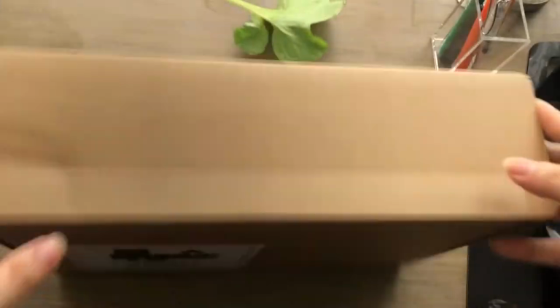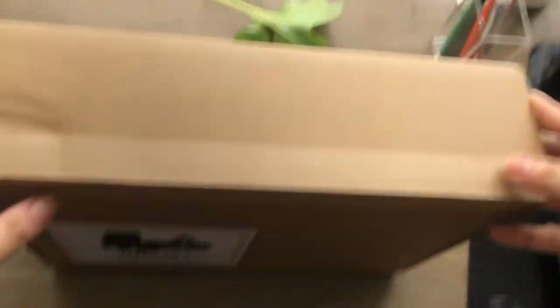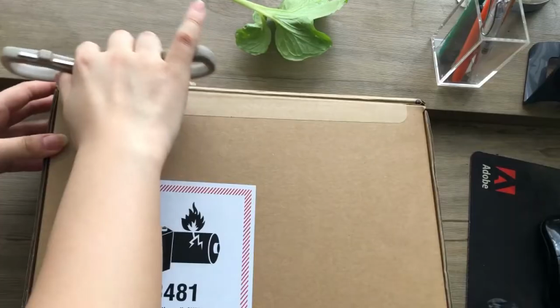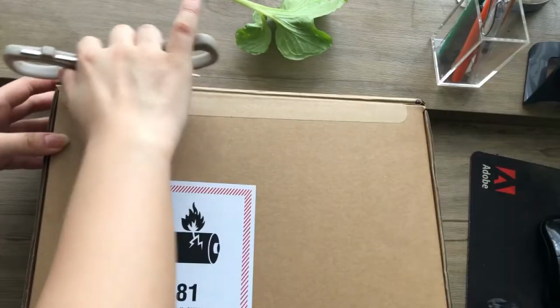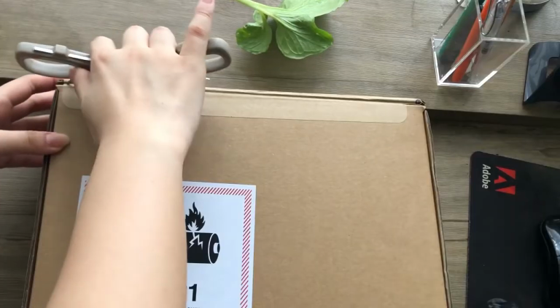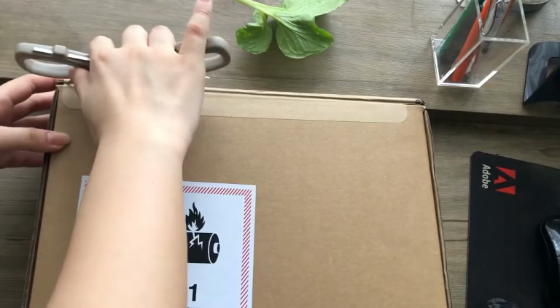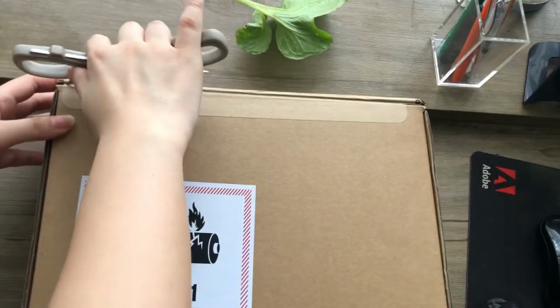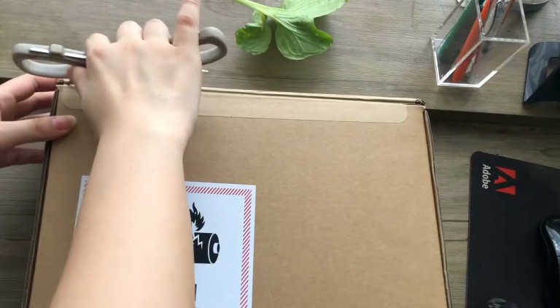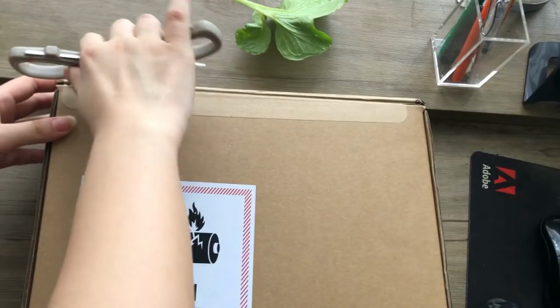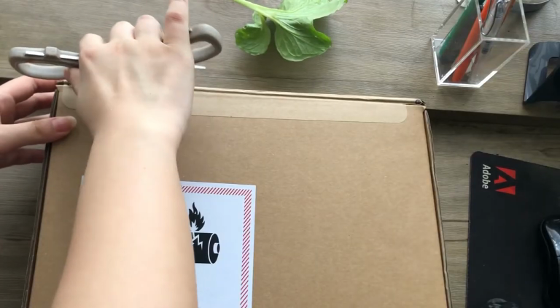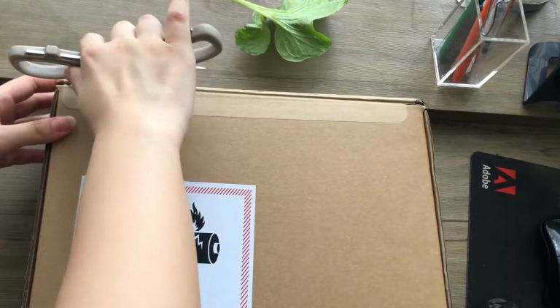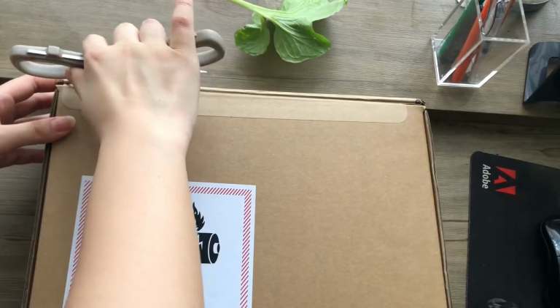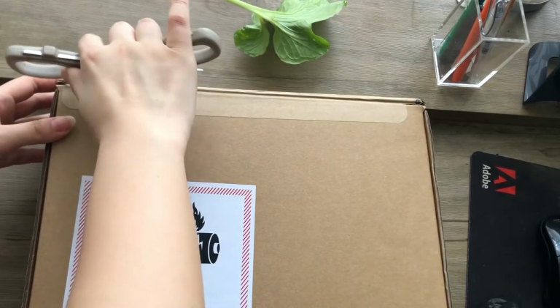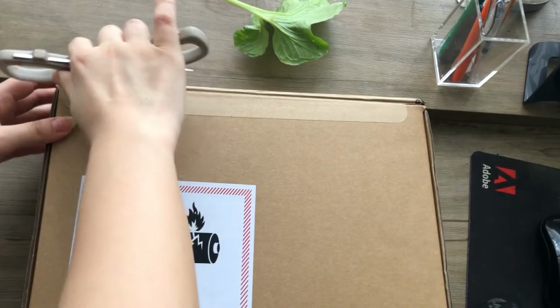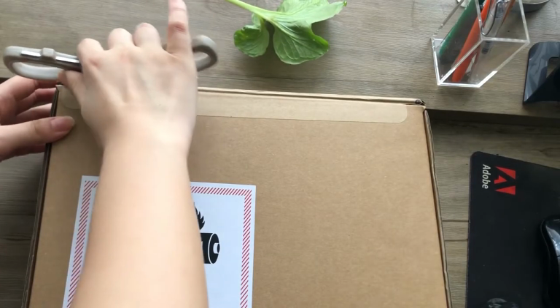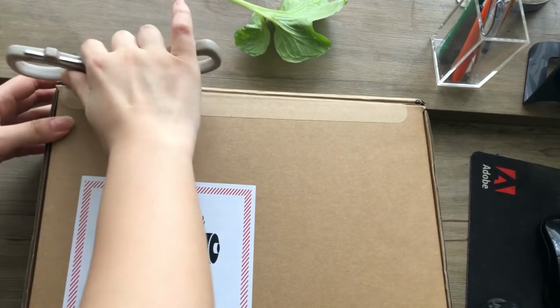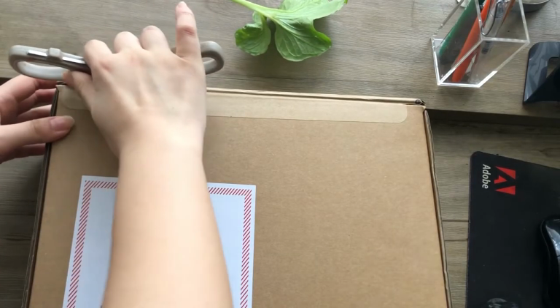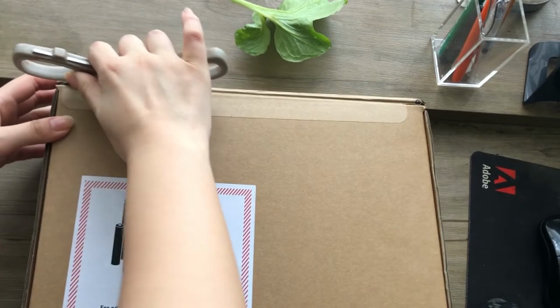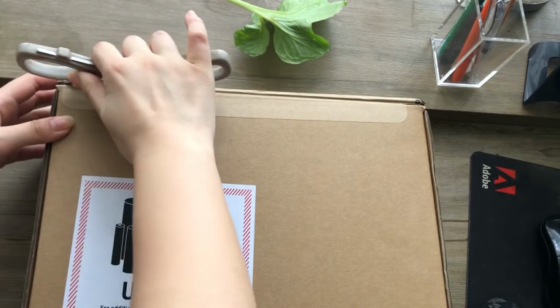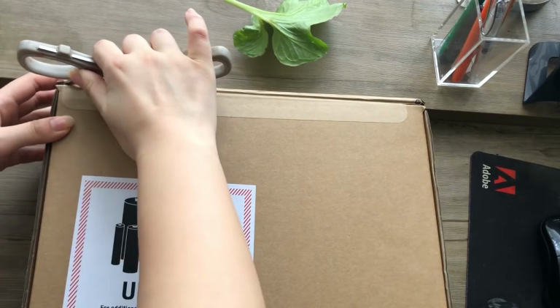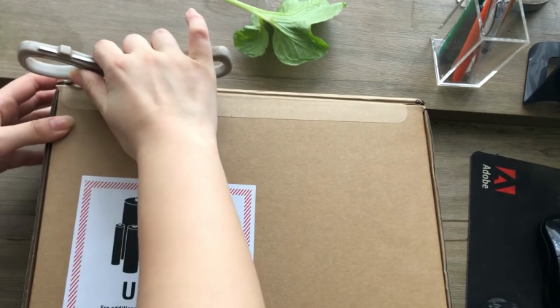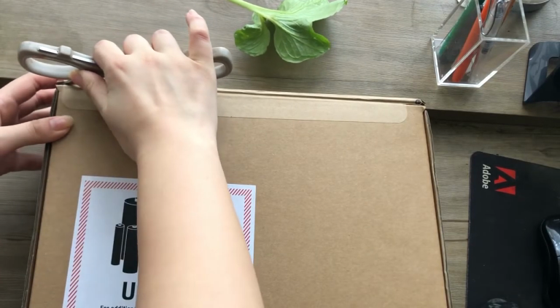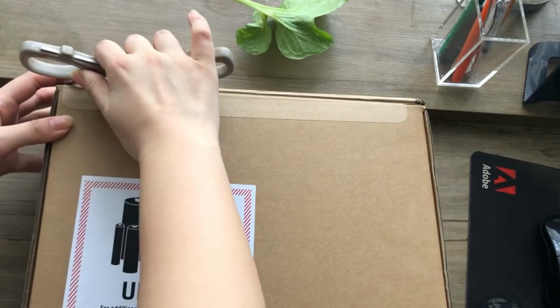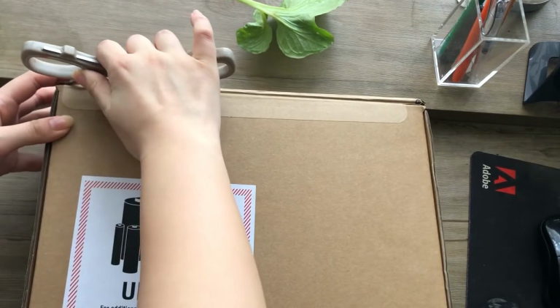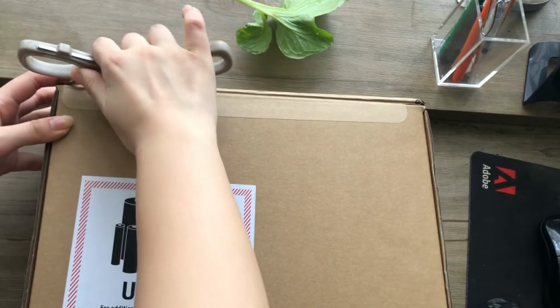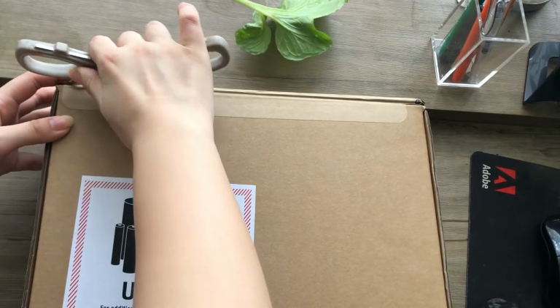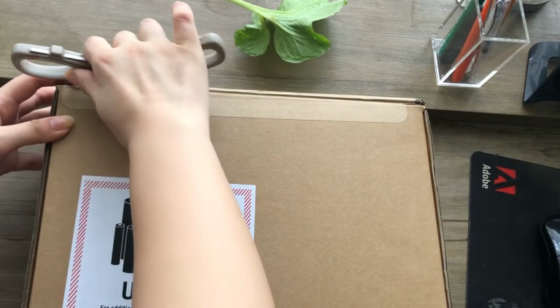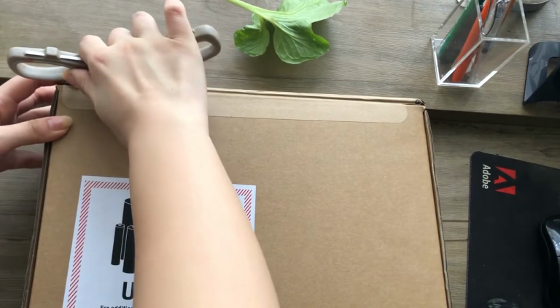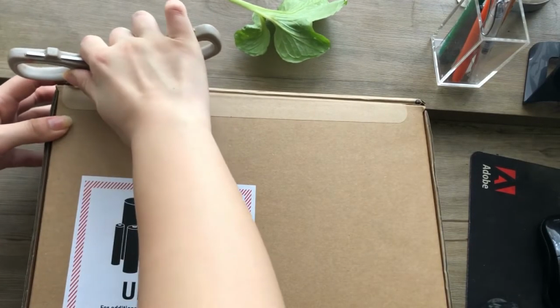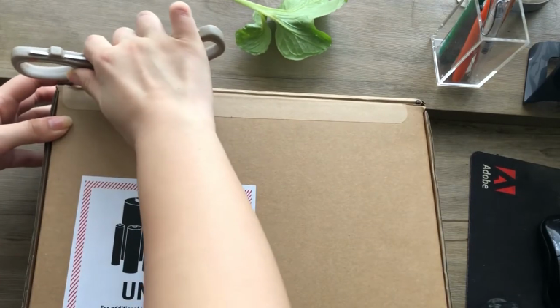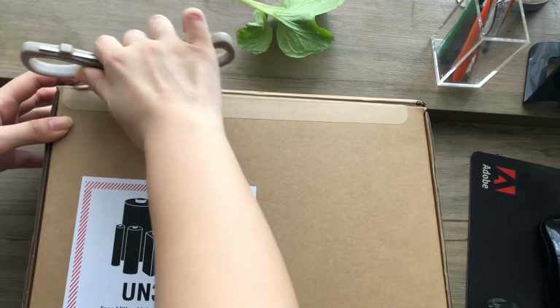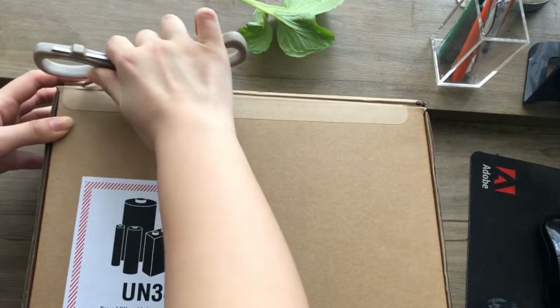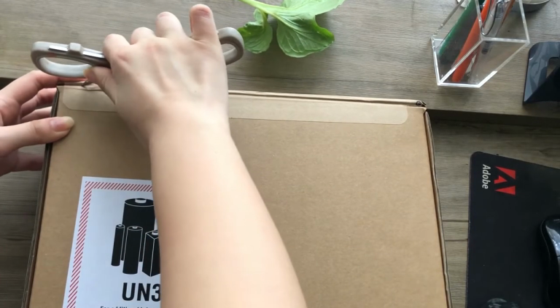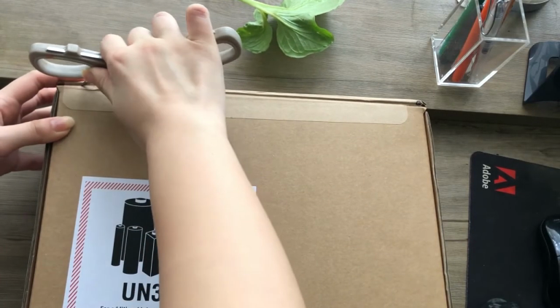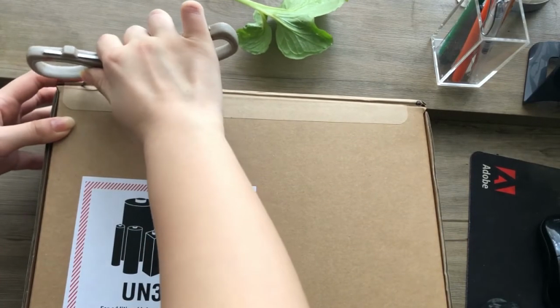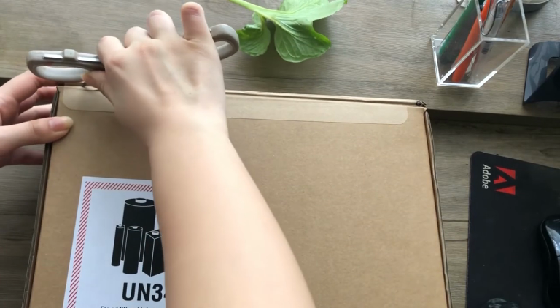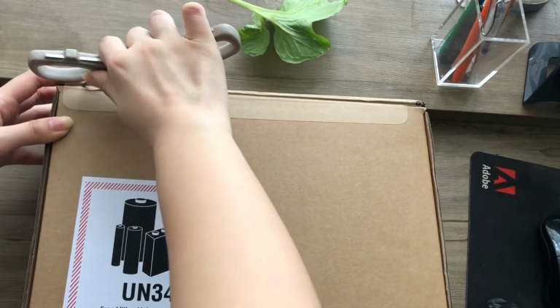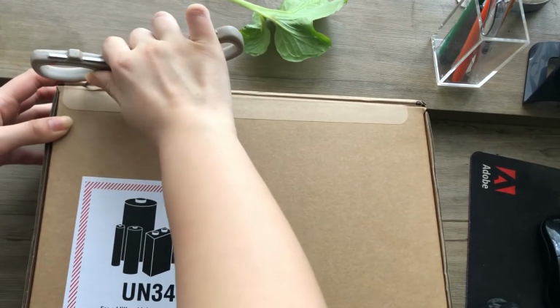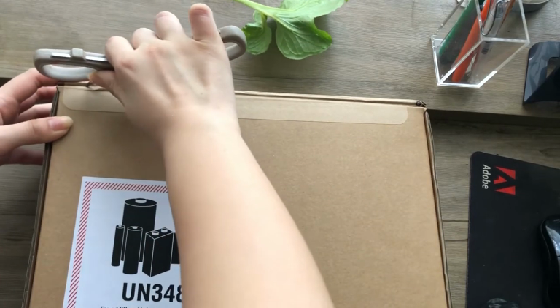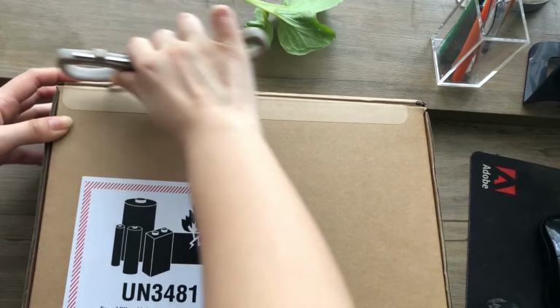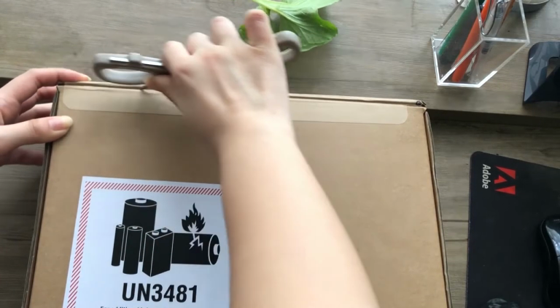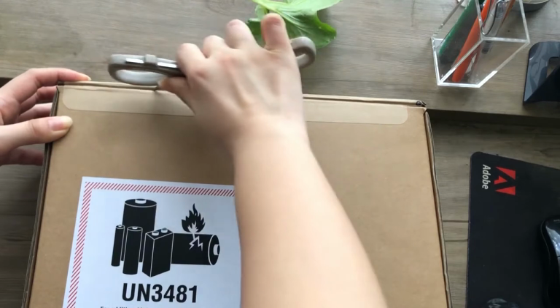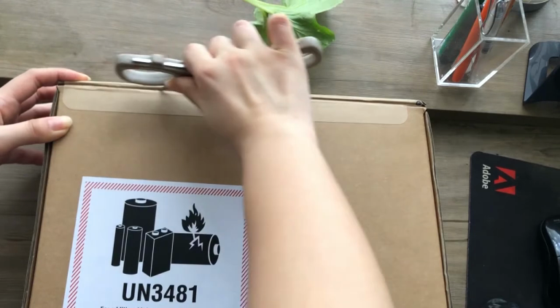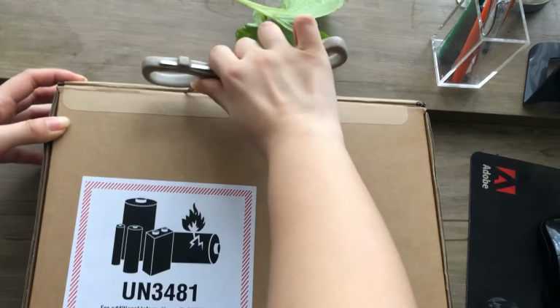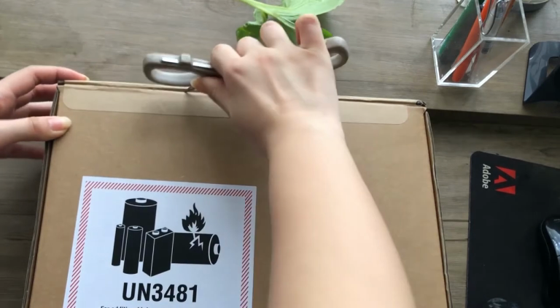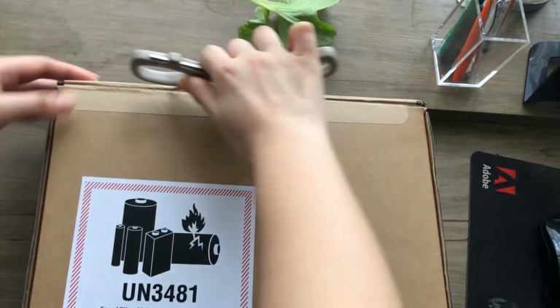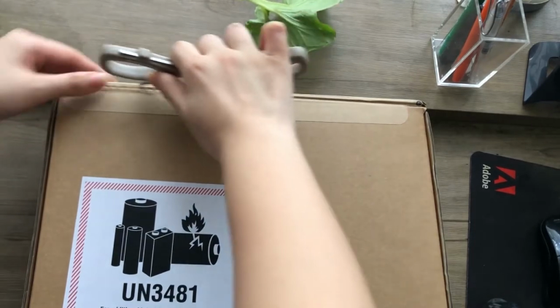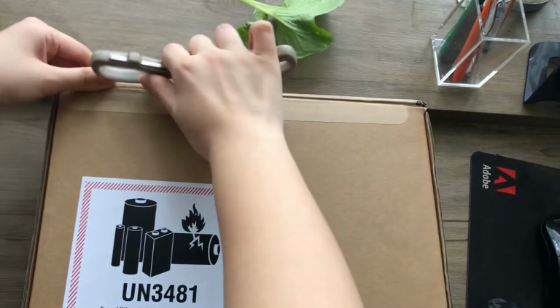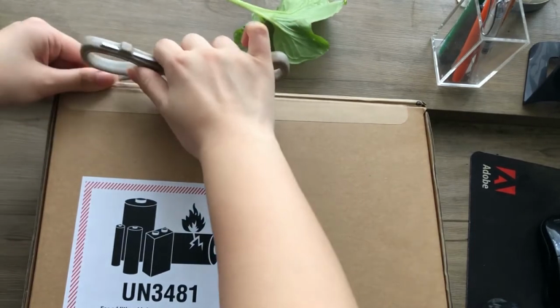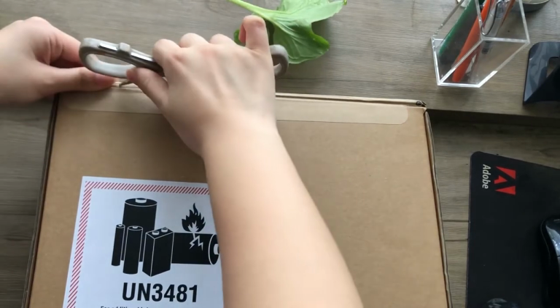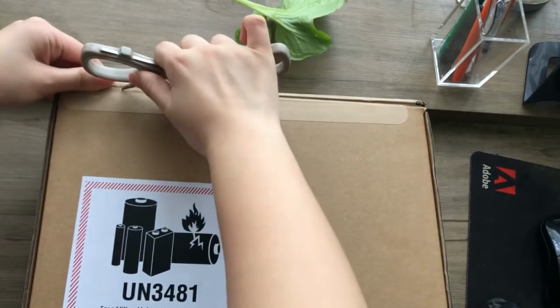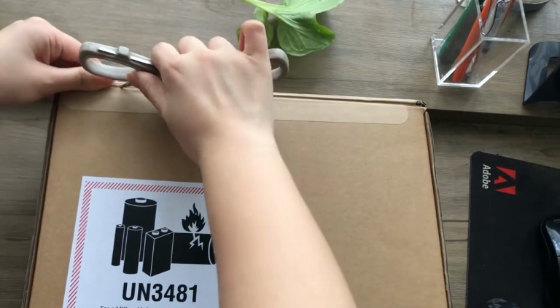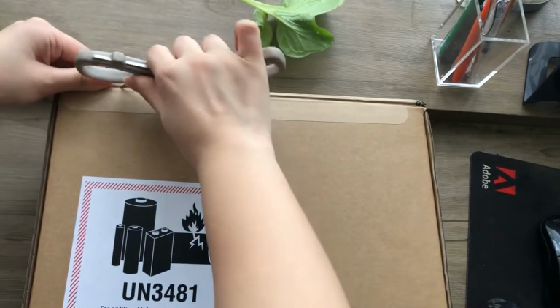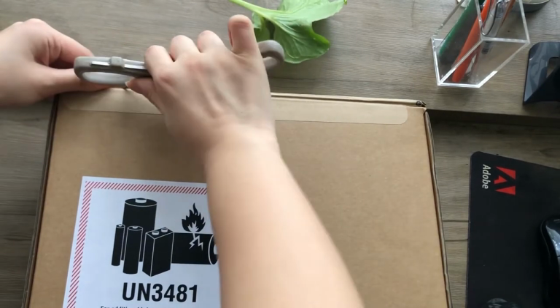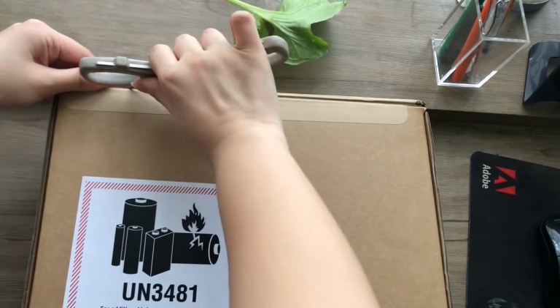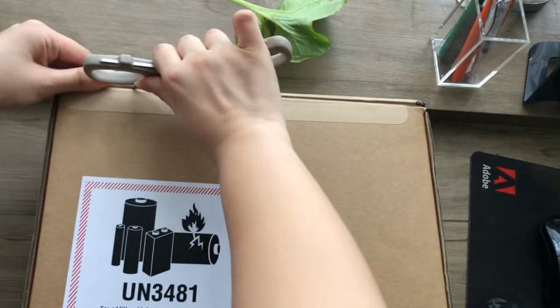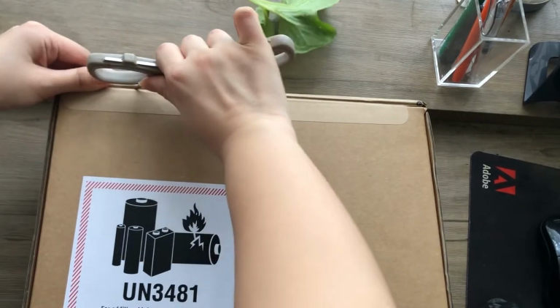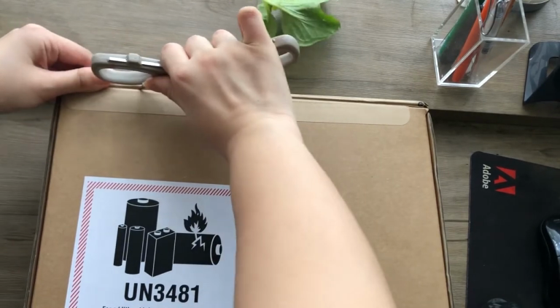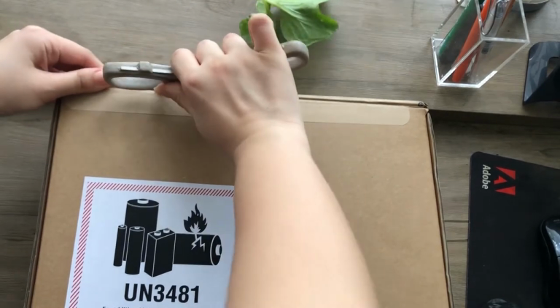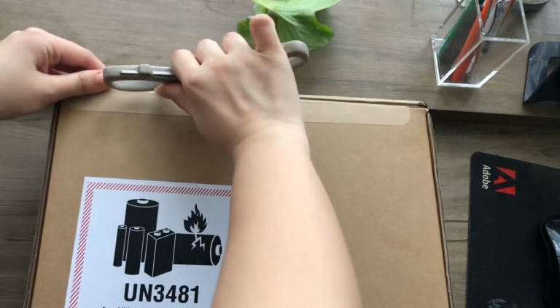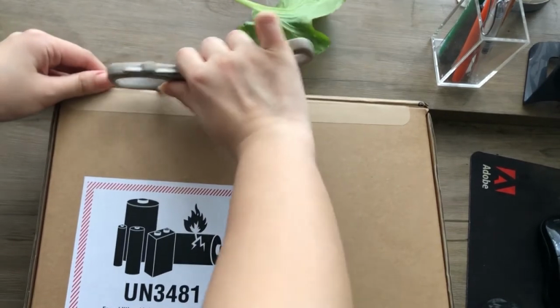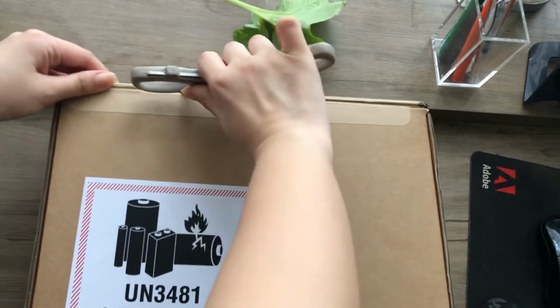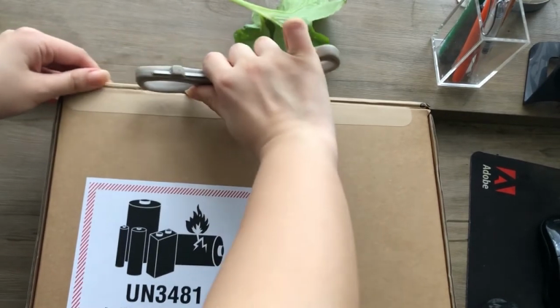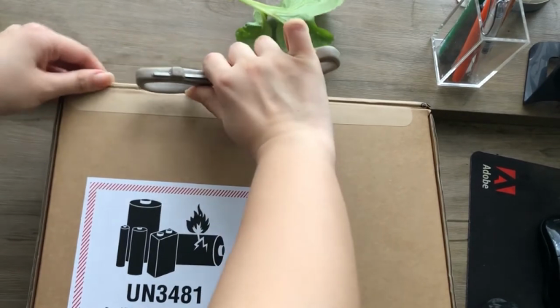I got so excited when it arrived in the mail — if only you guys knew how loudly I screamed at home. Everyone thought I was going crazy.